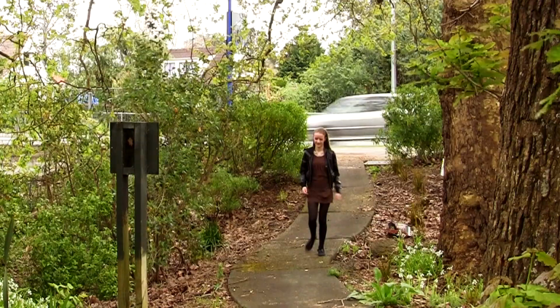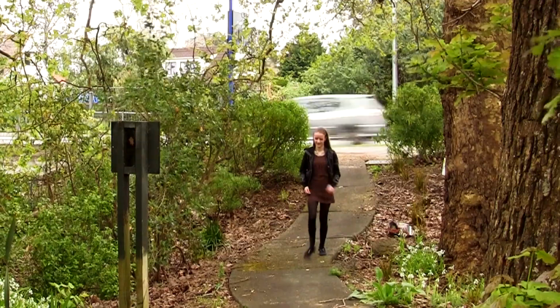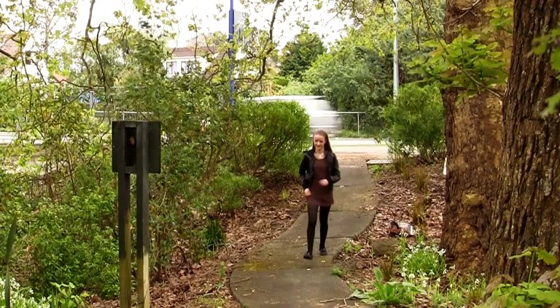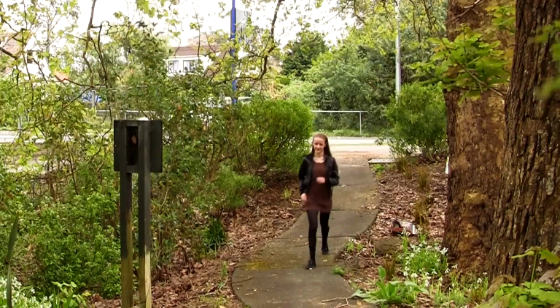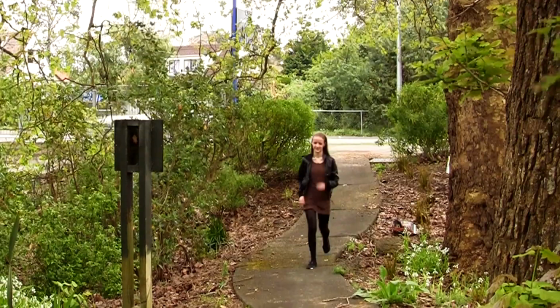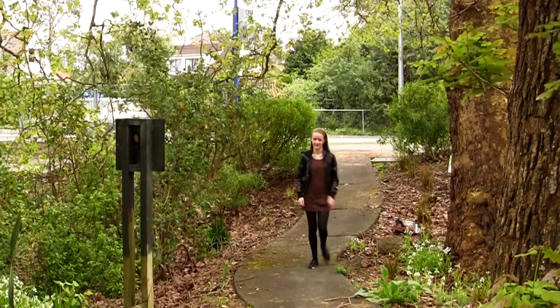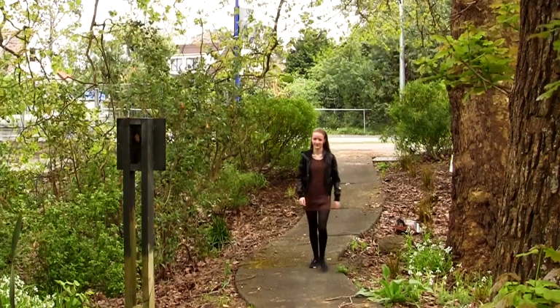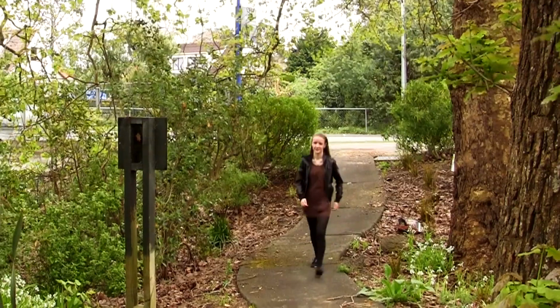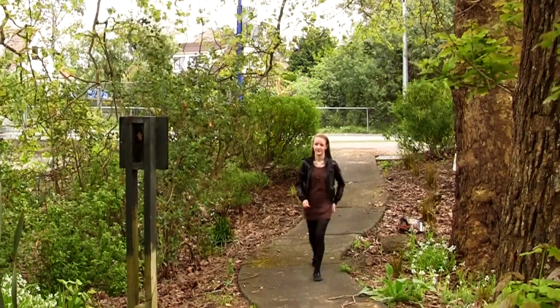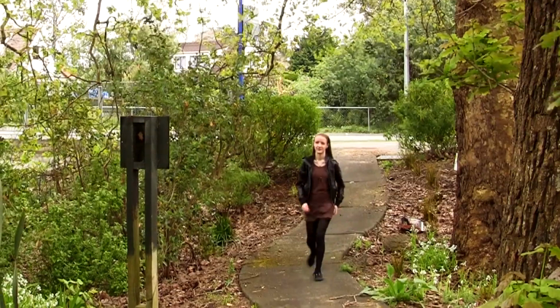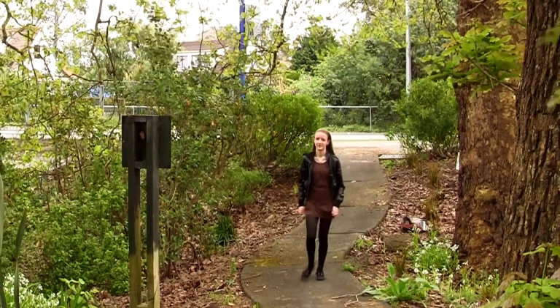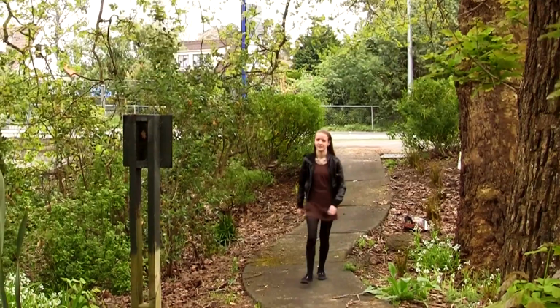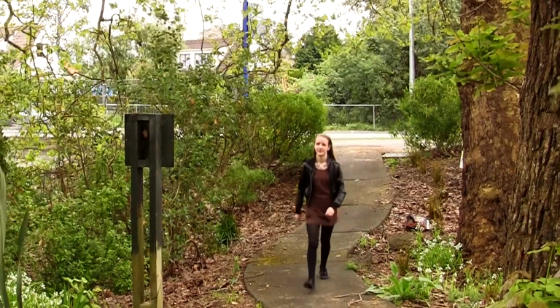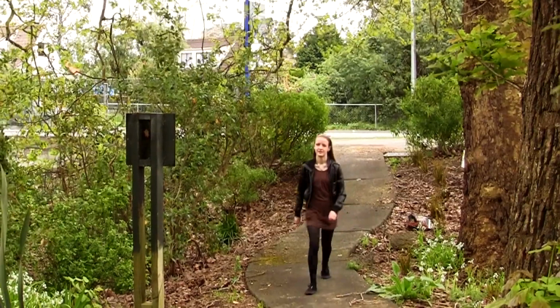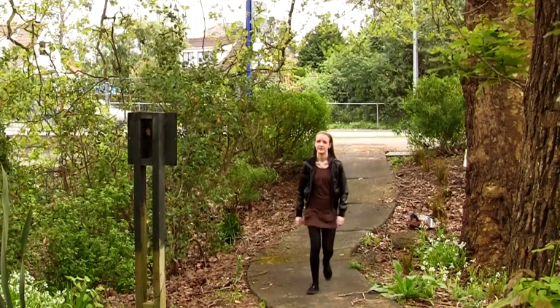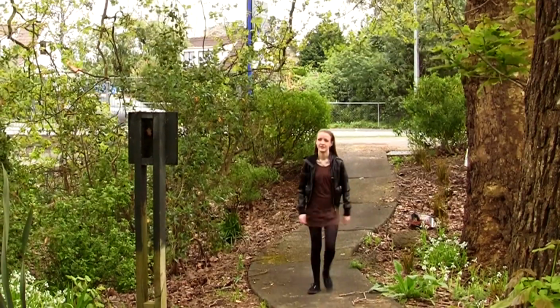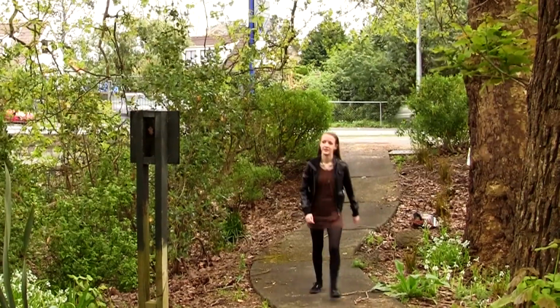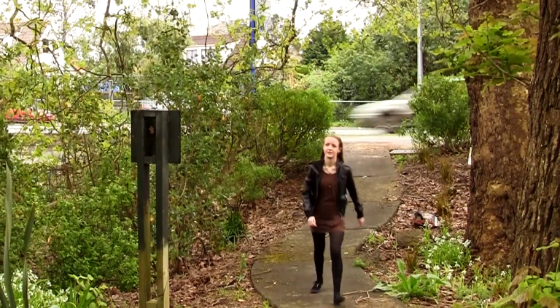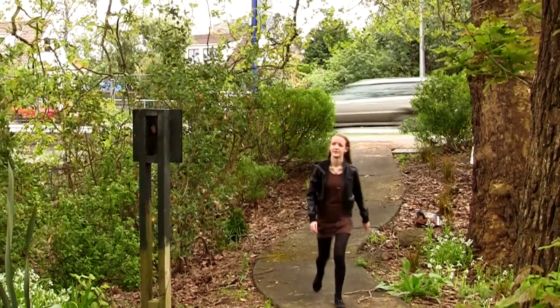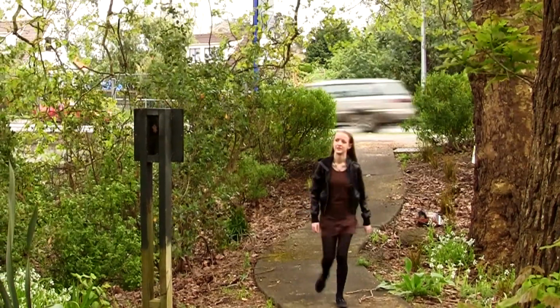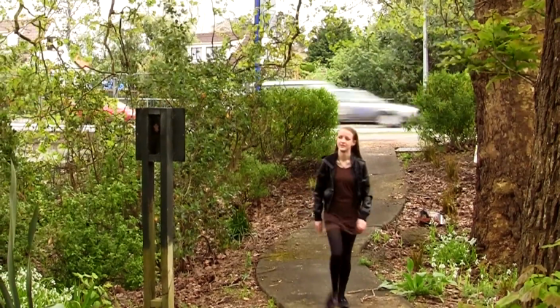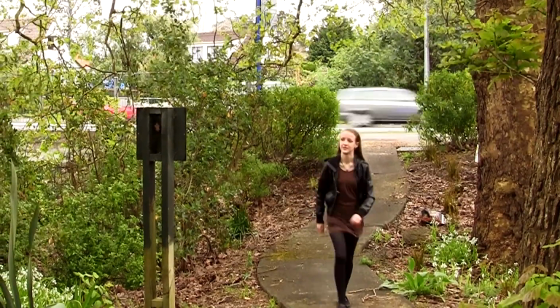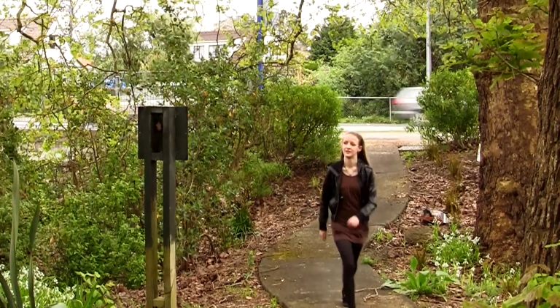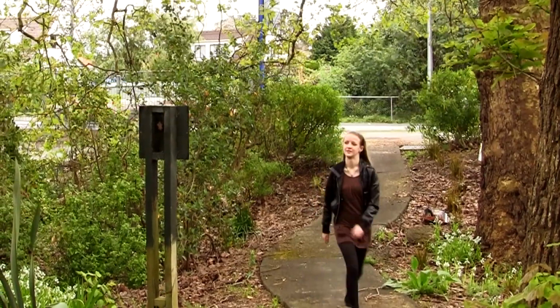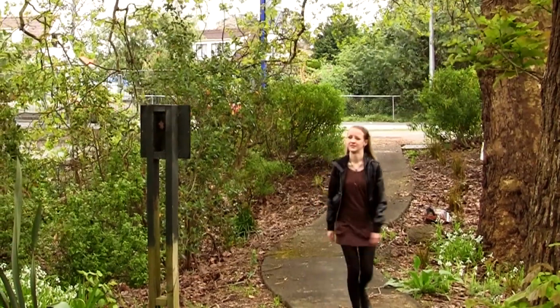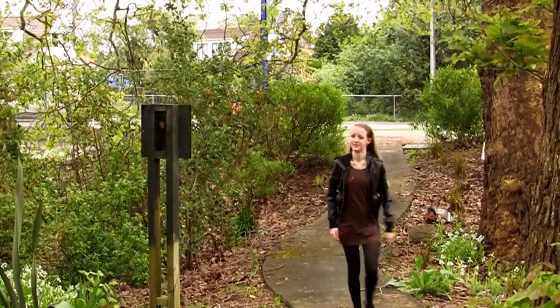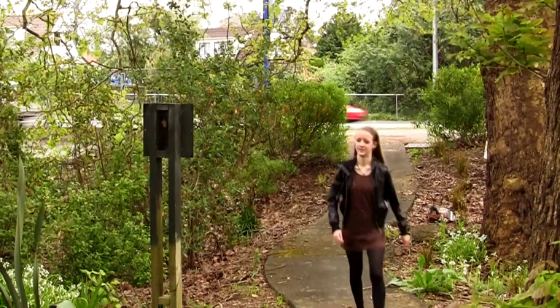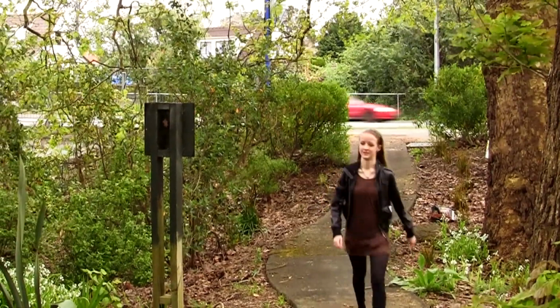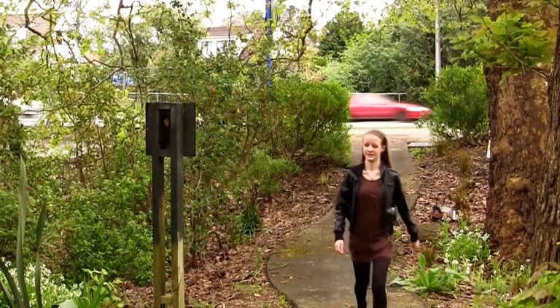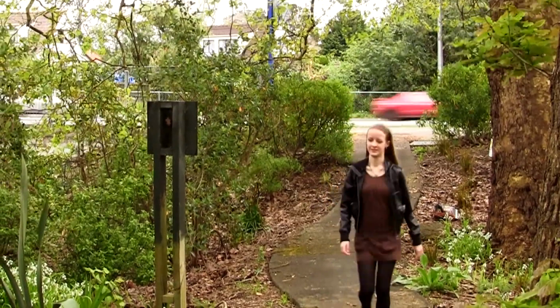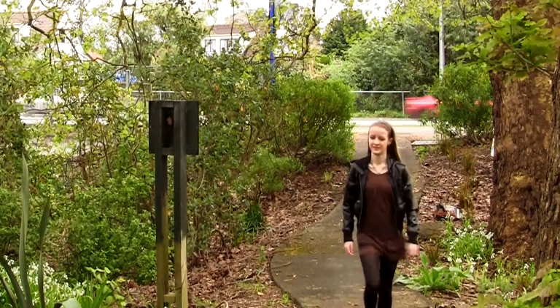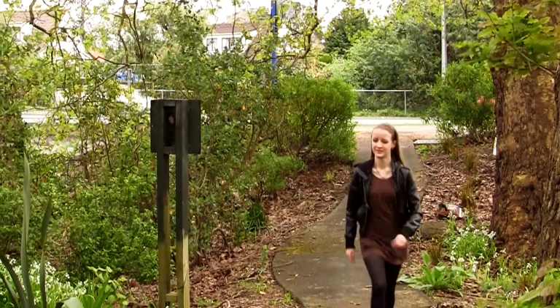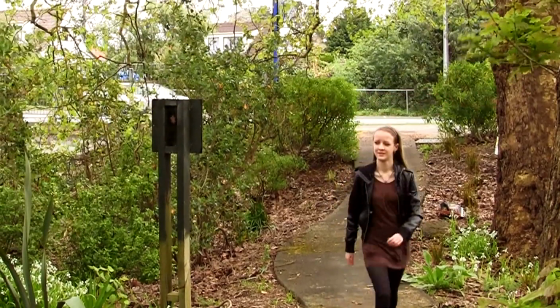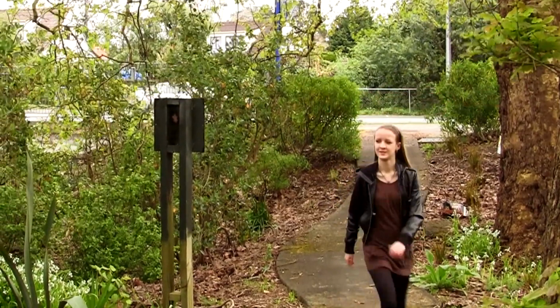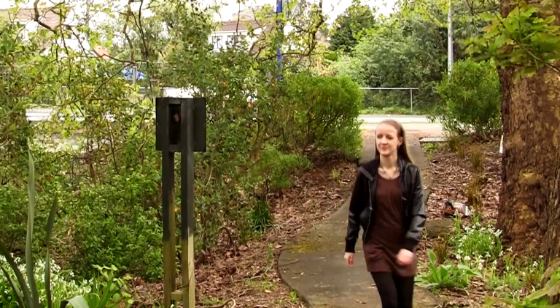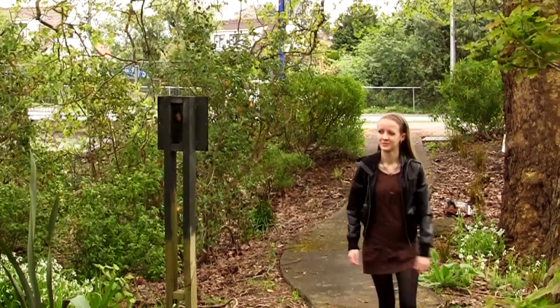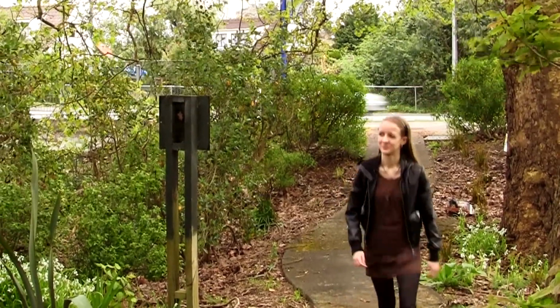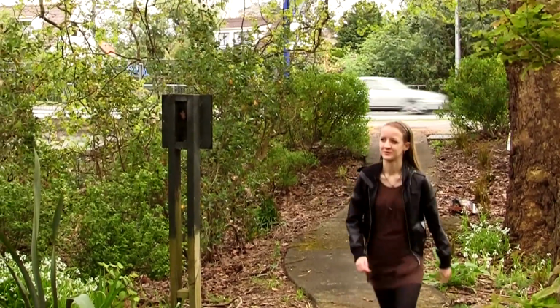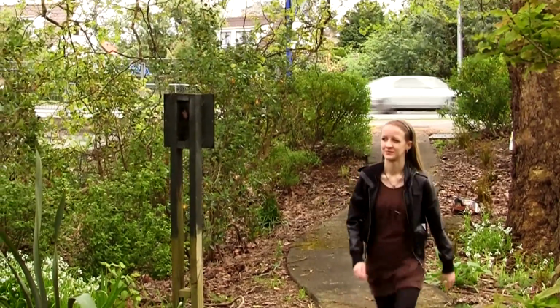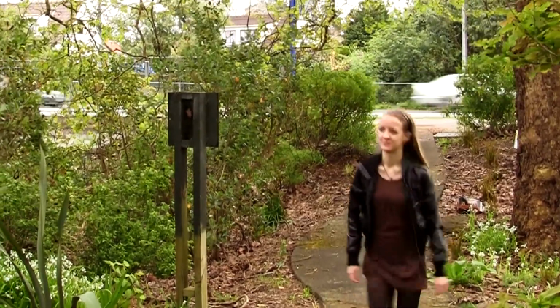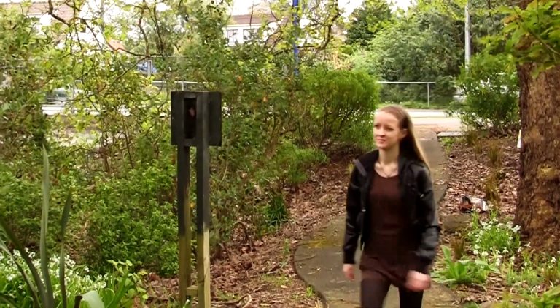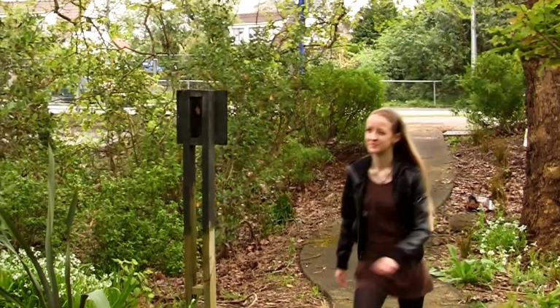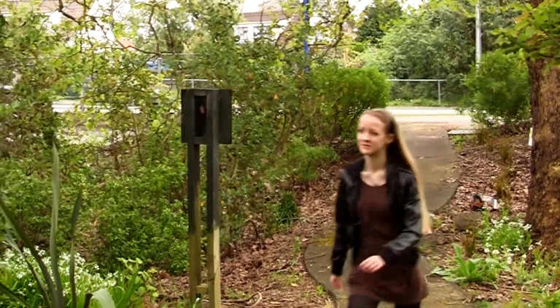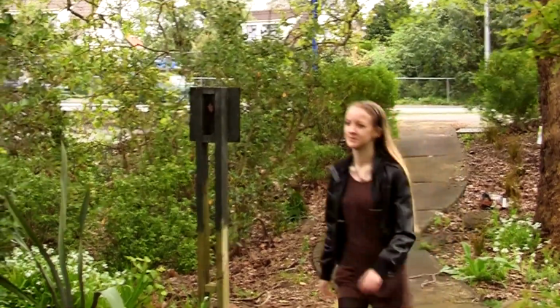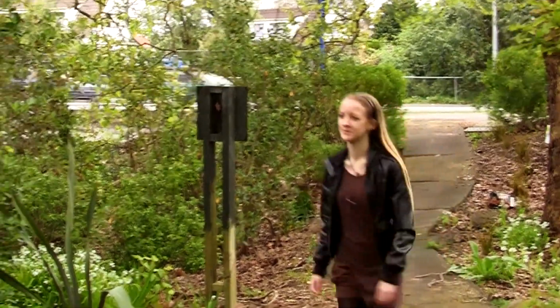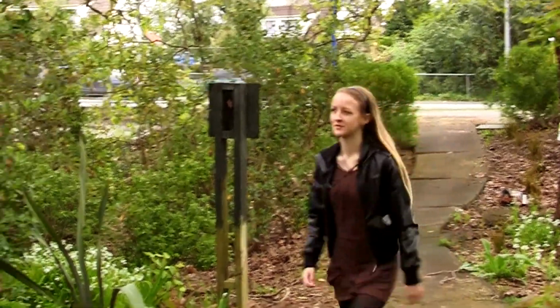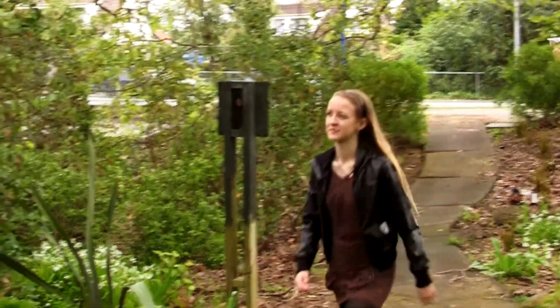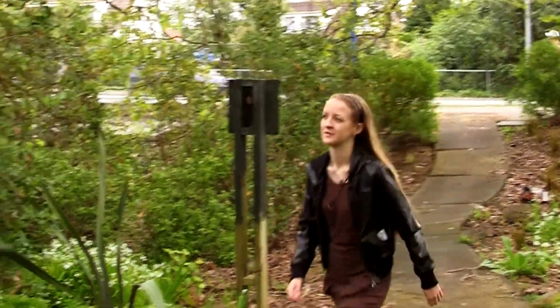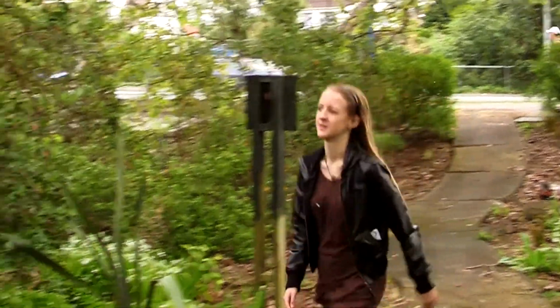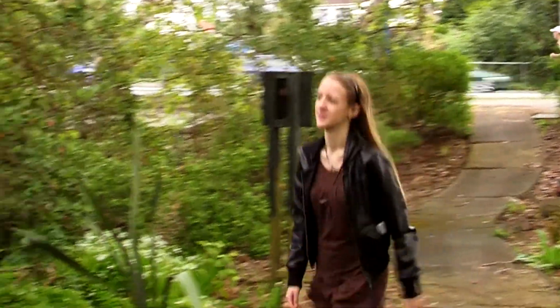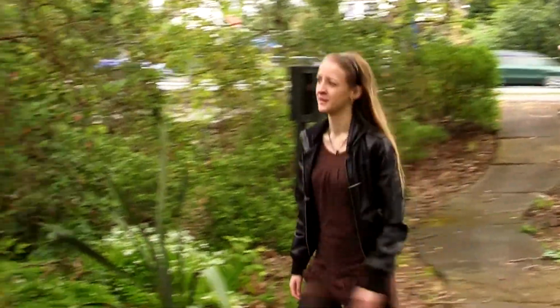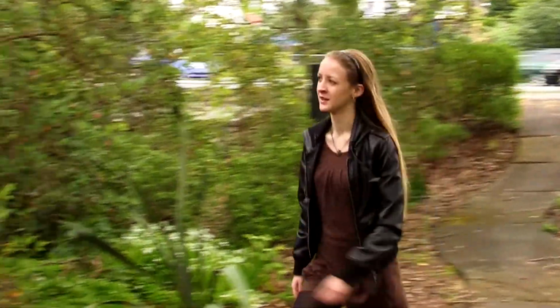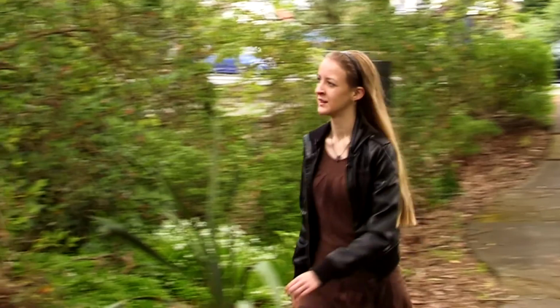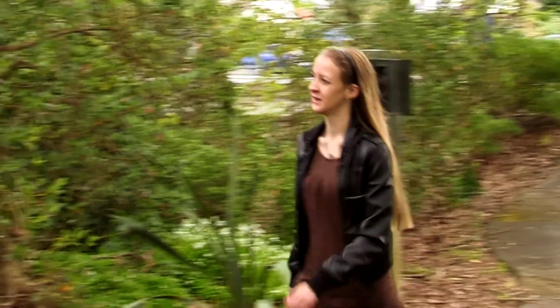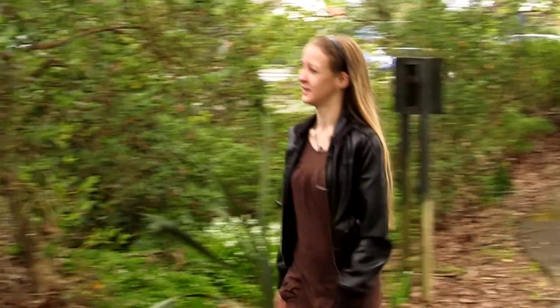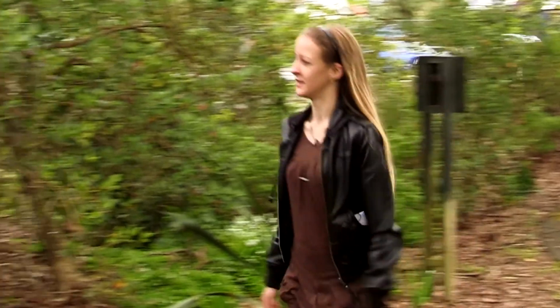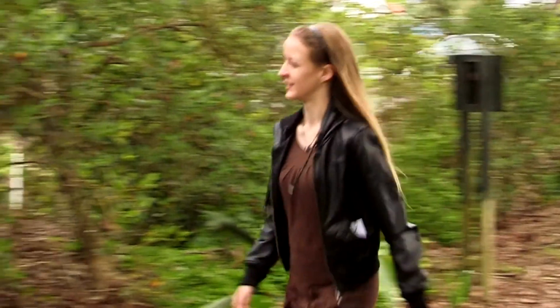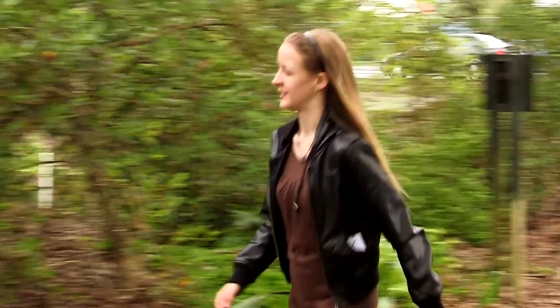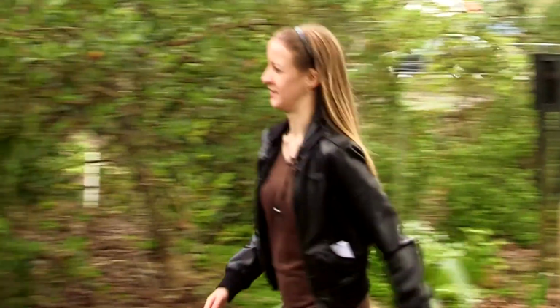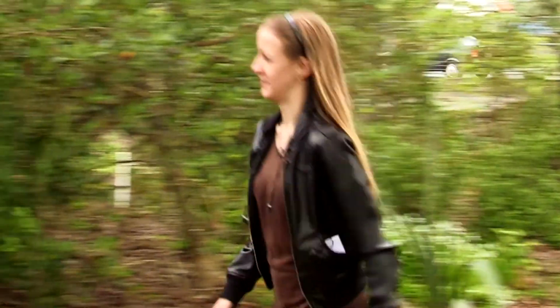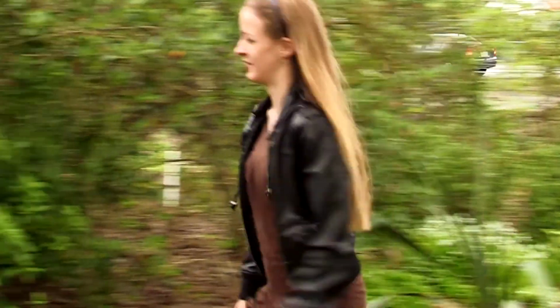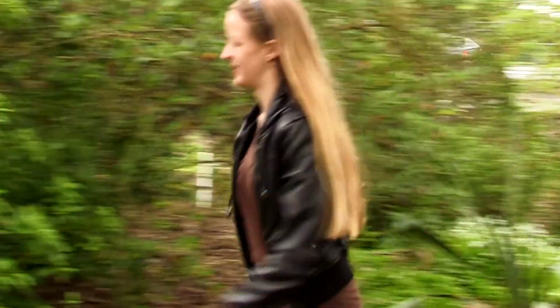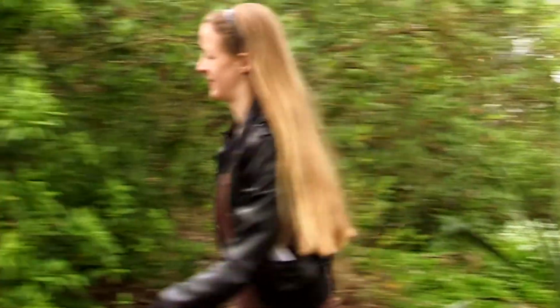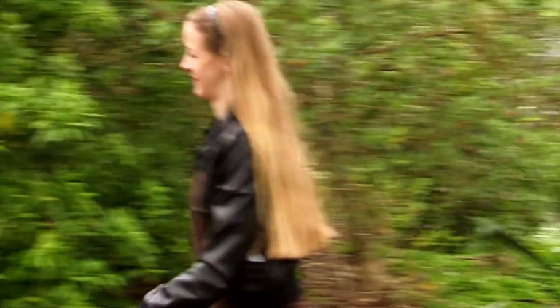Hi, I'm Alisha Chapman and this is Anywhere Auckland. Today I'm at the Oakley Creek Walkway in Waterview.